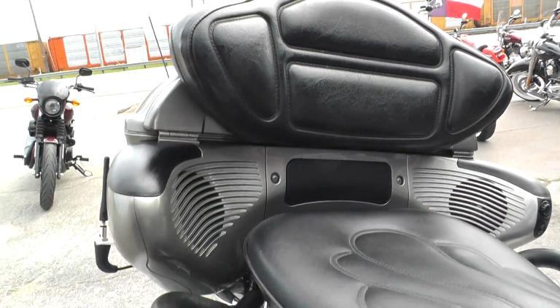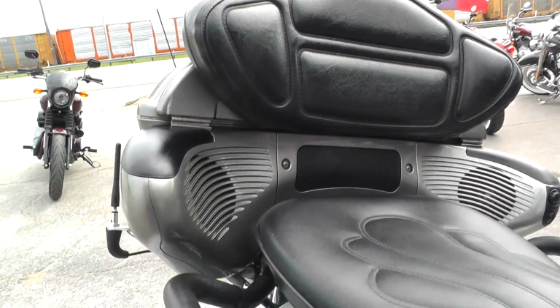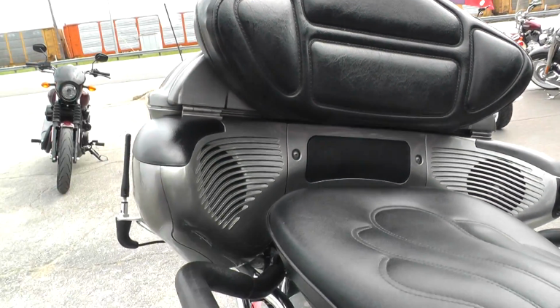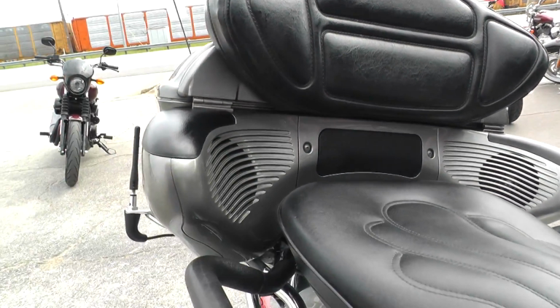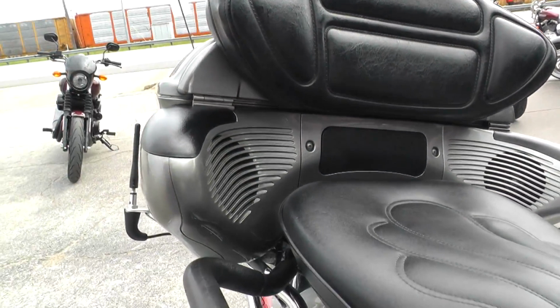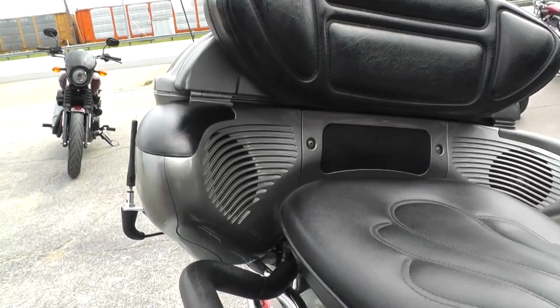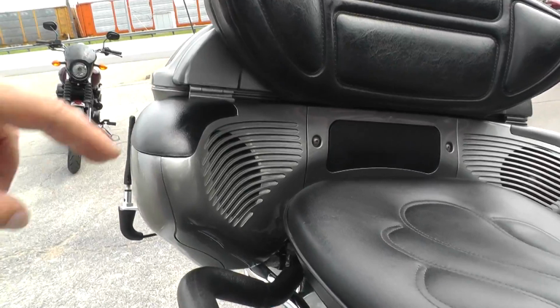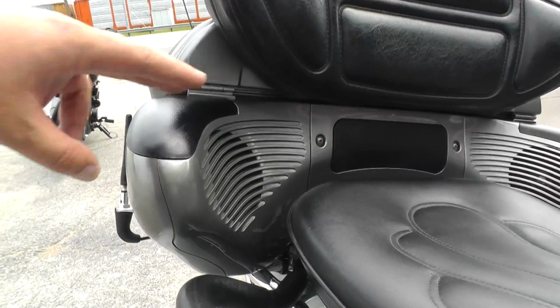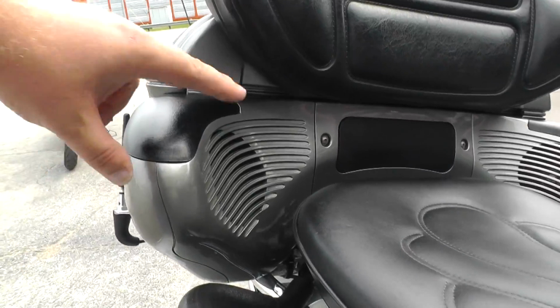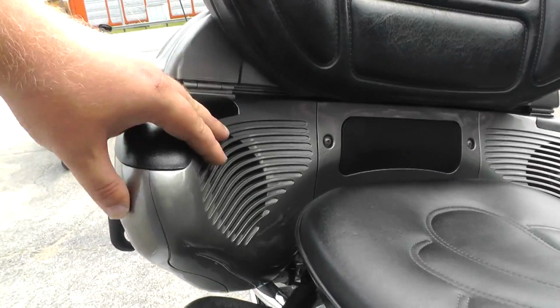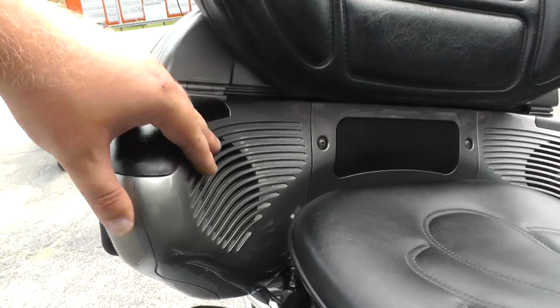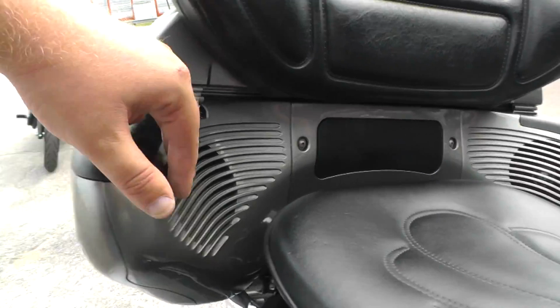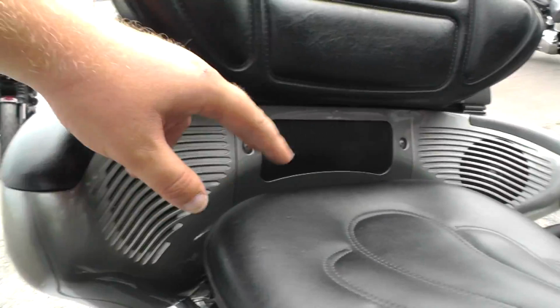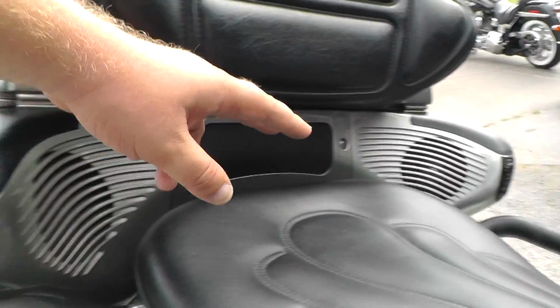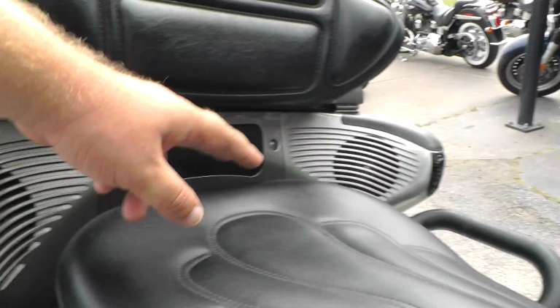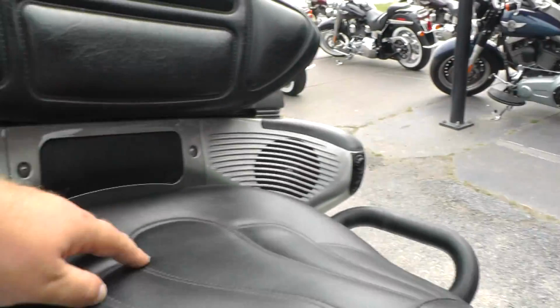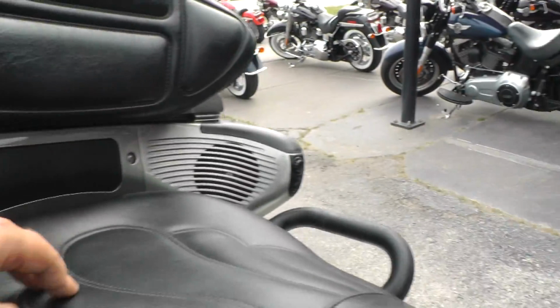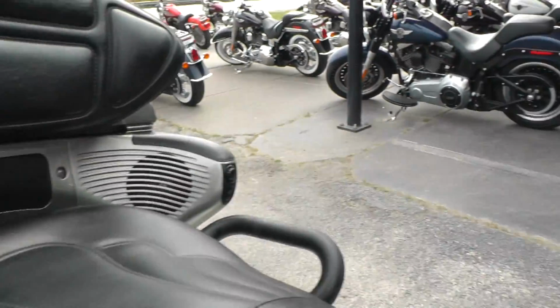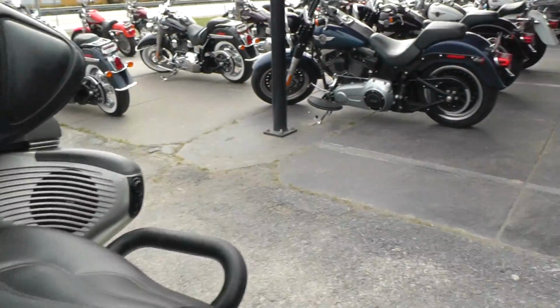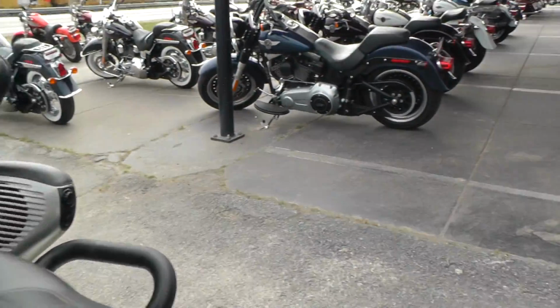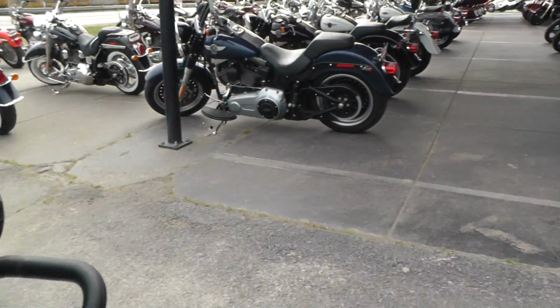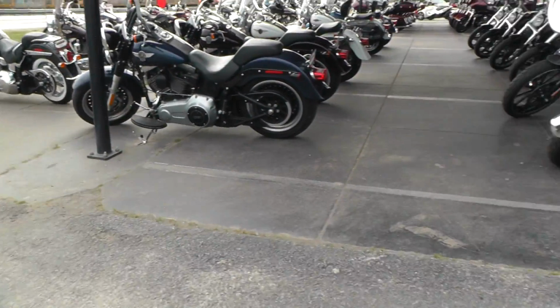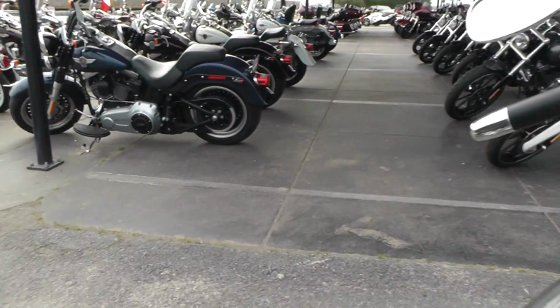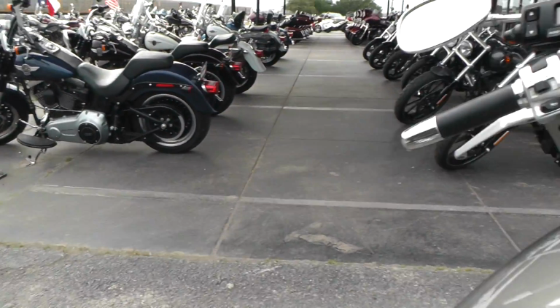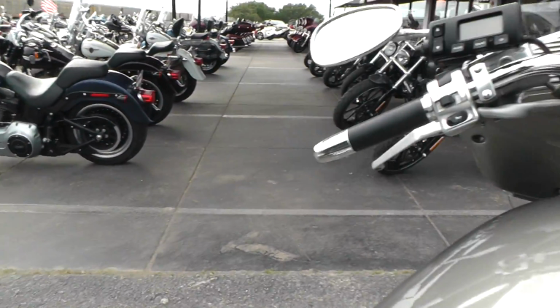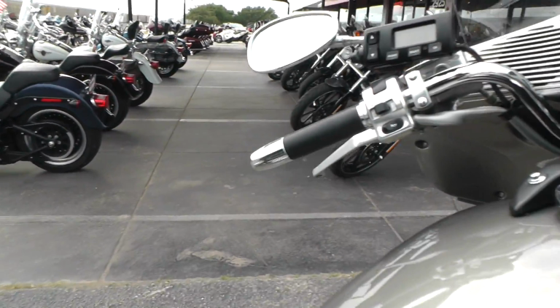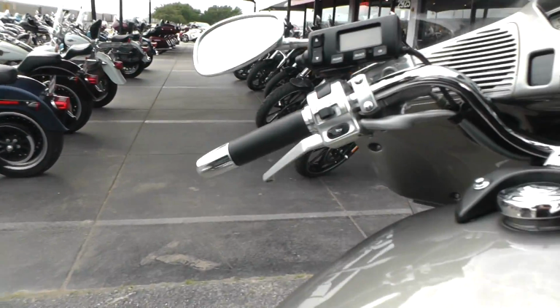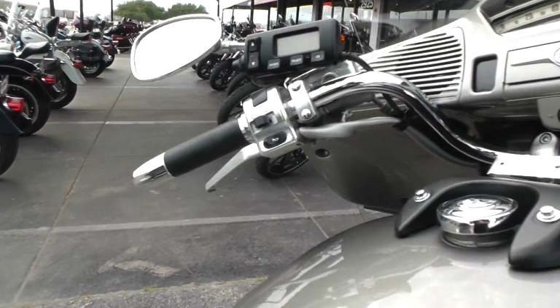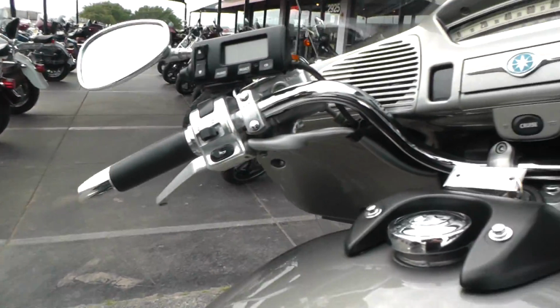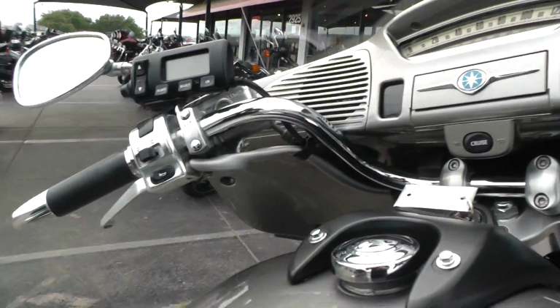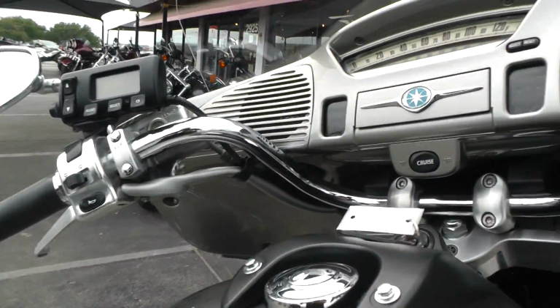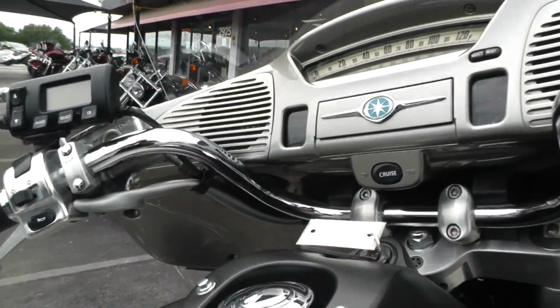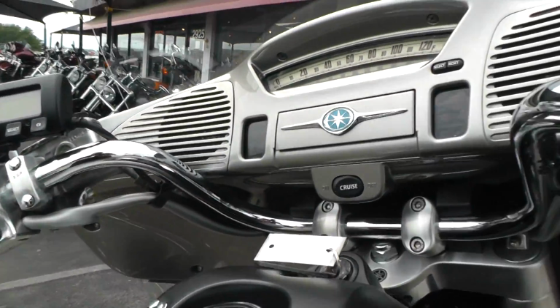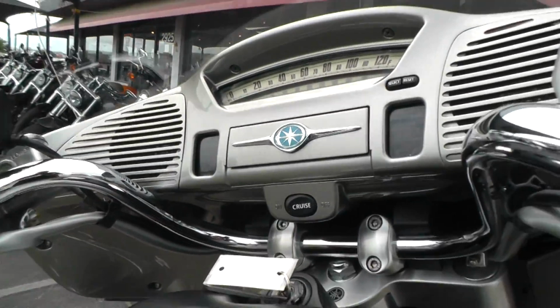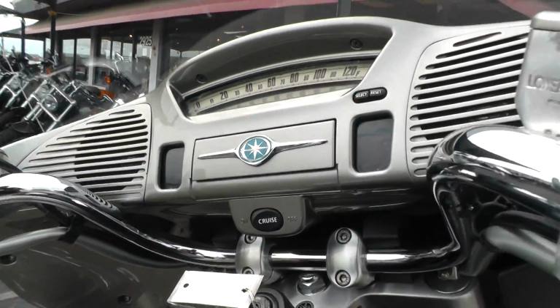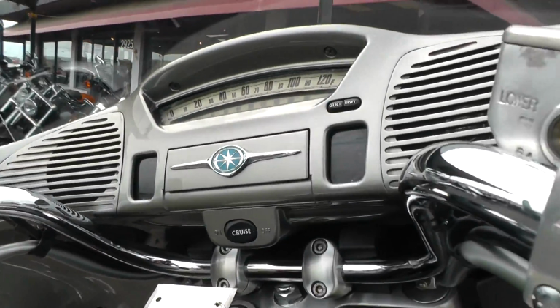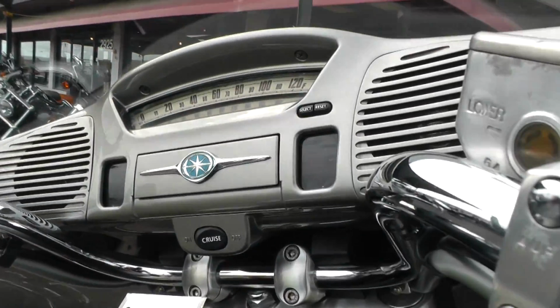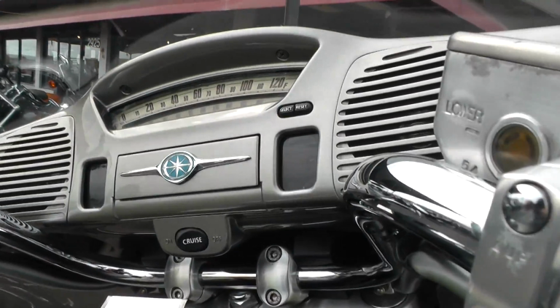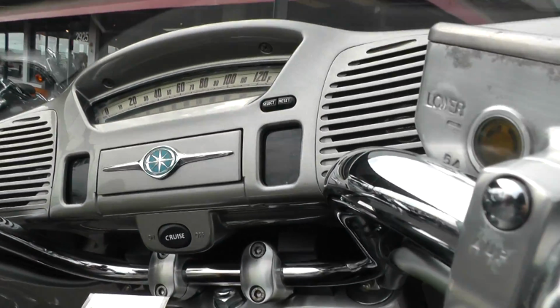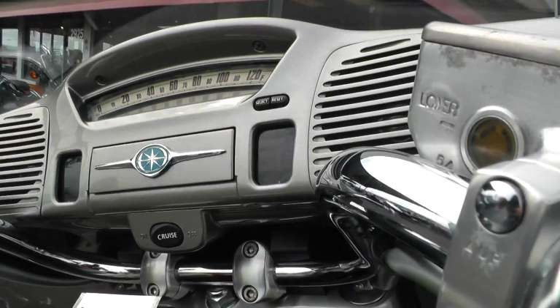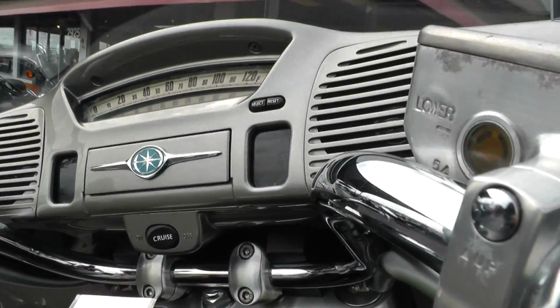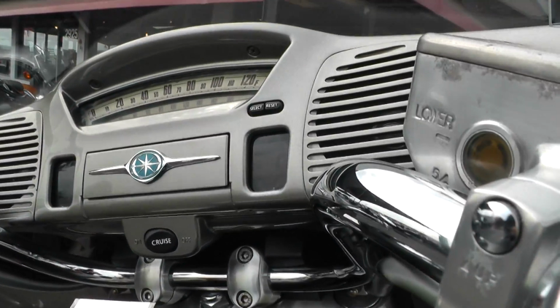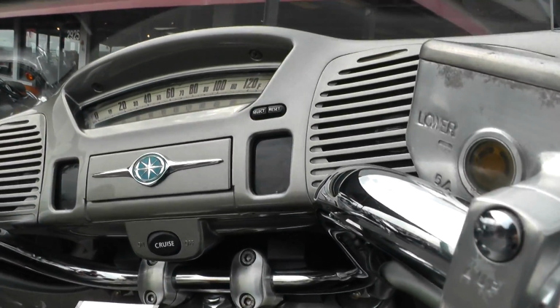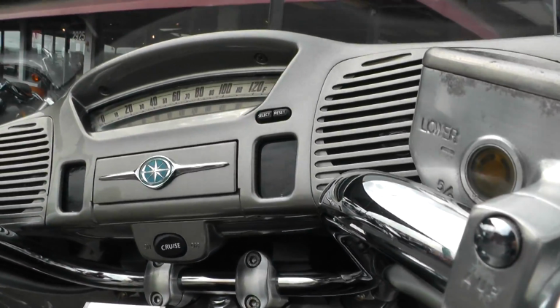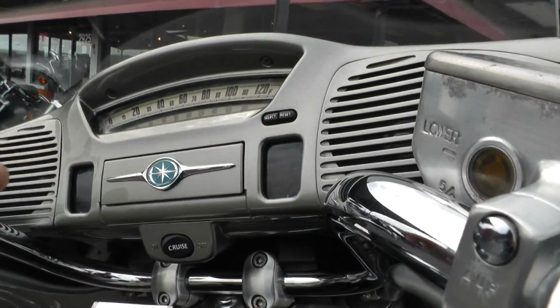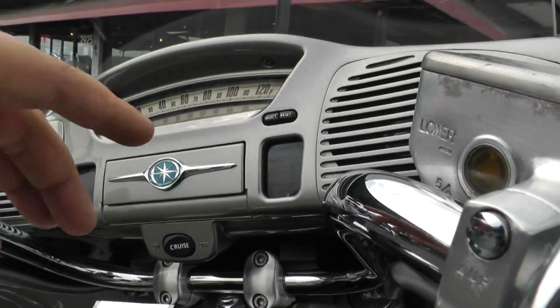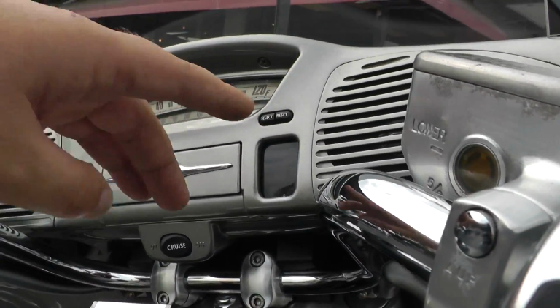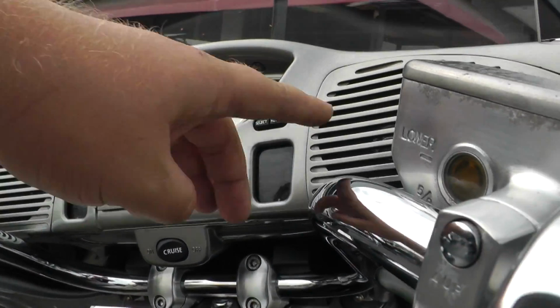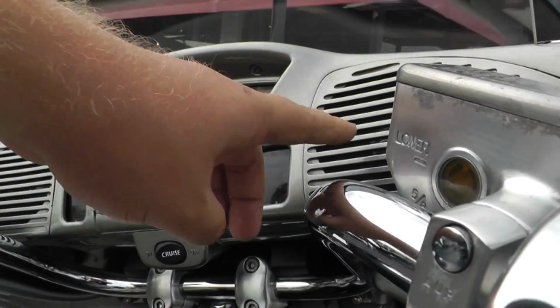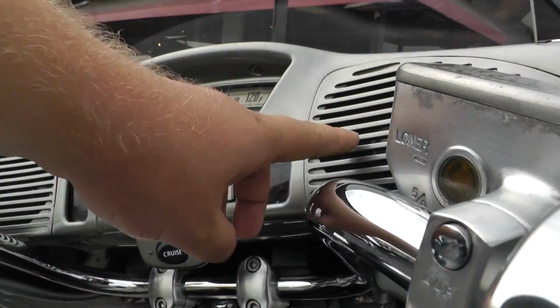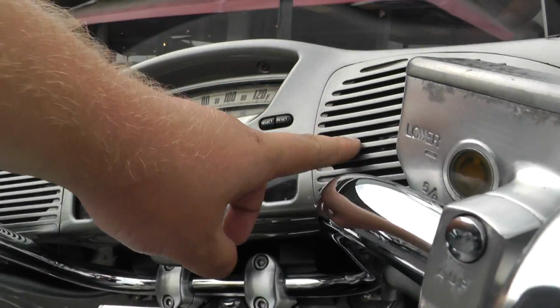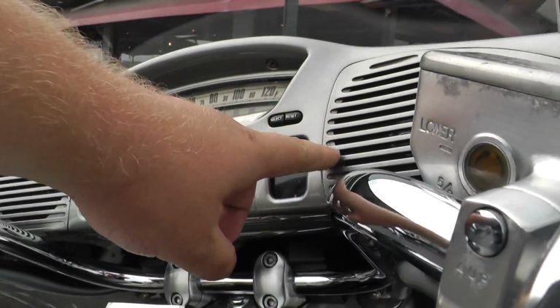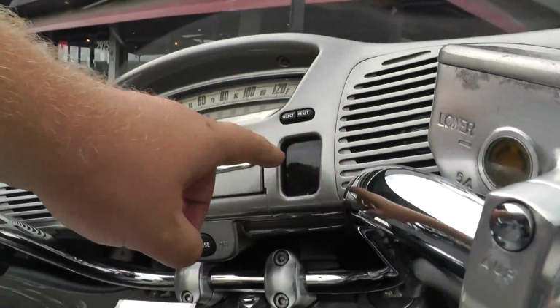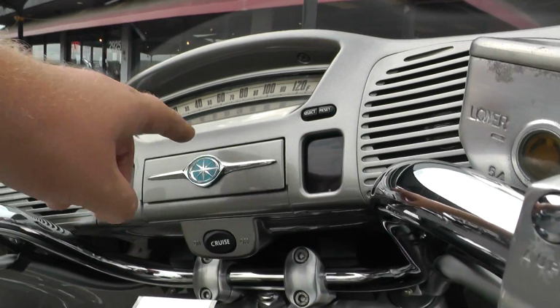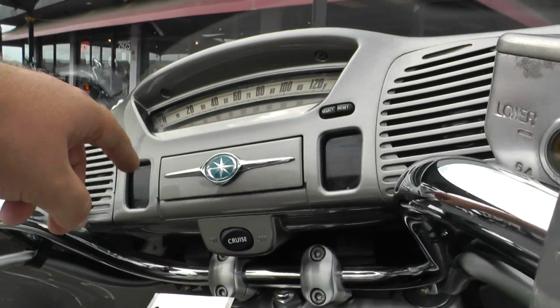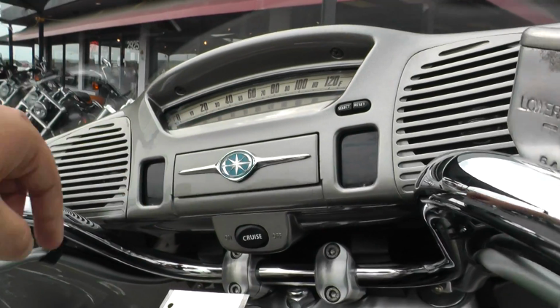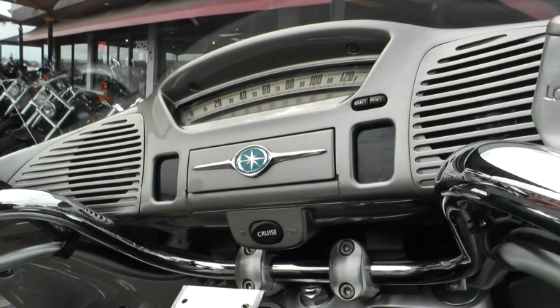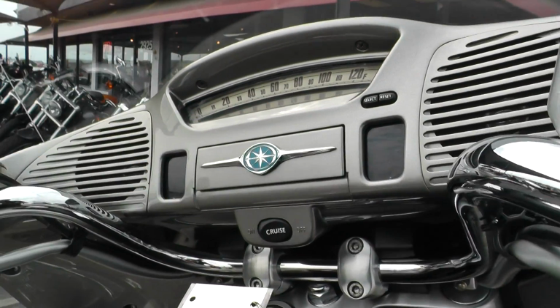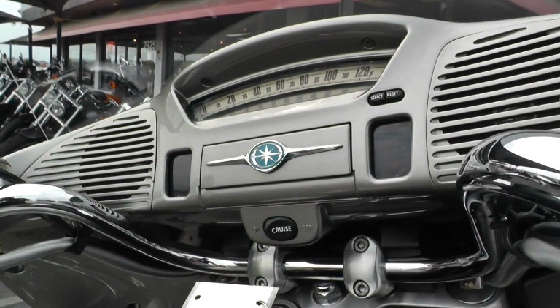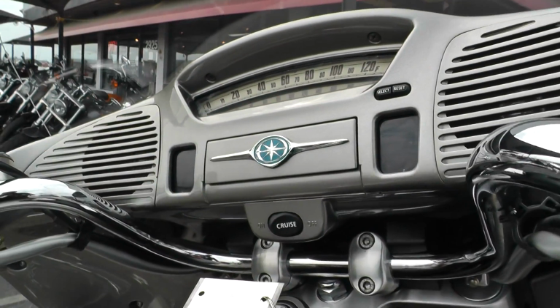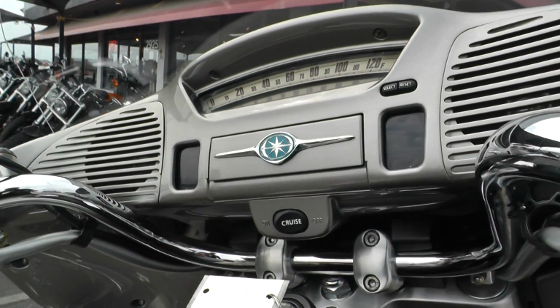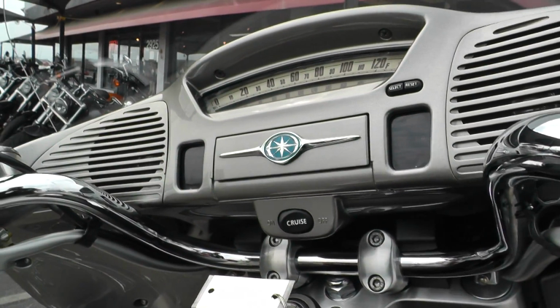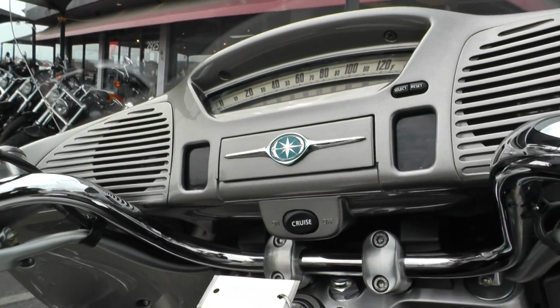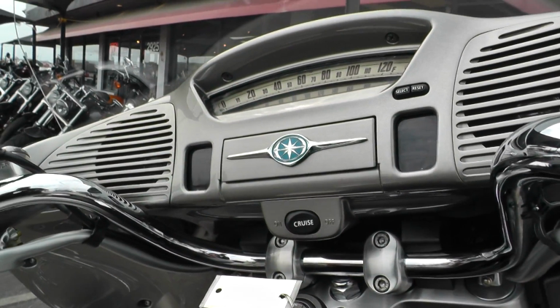This one's got speakers in the rear. It's got a nice little stereo on it. You can see the speakers up in the fairing.